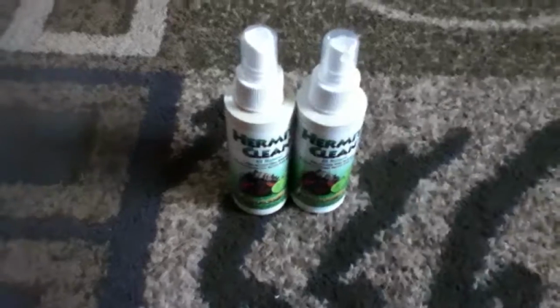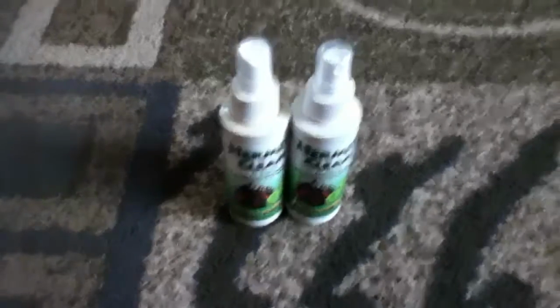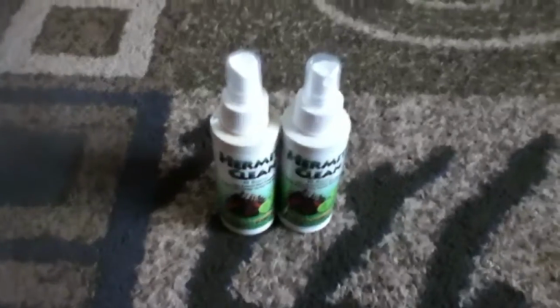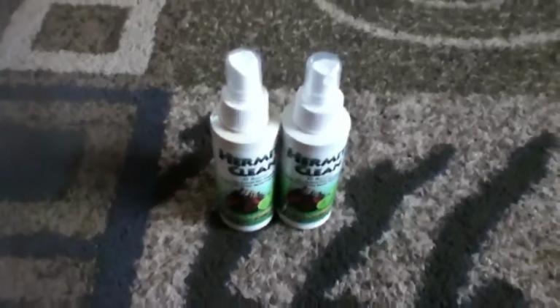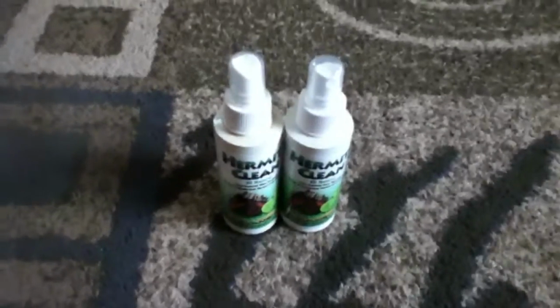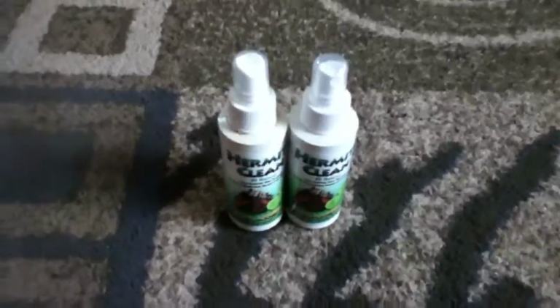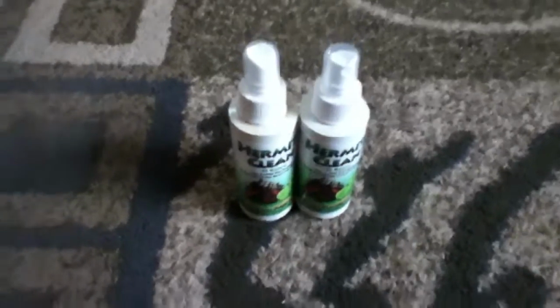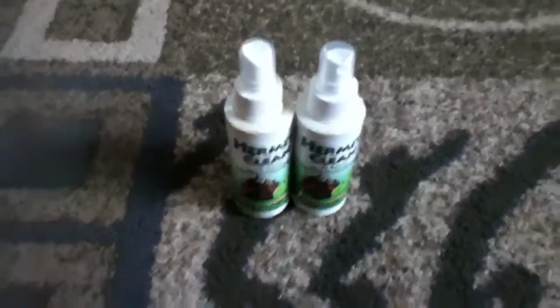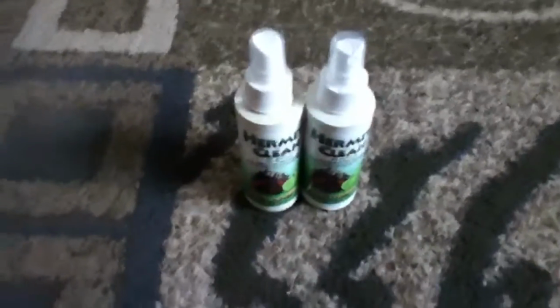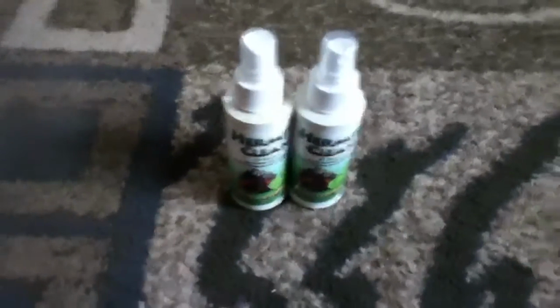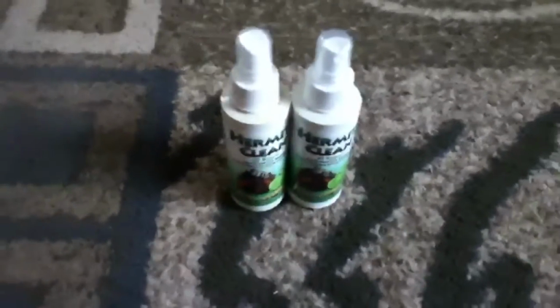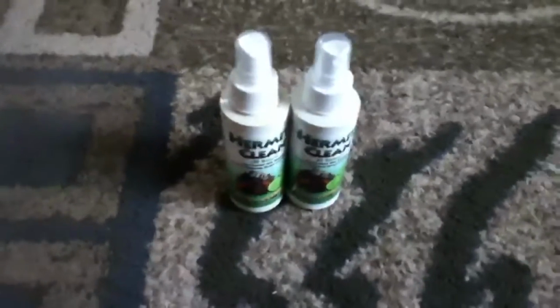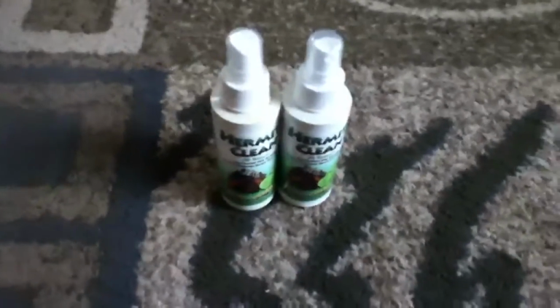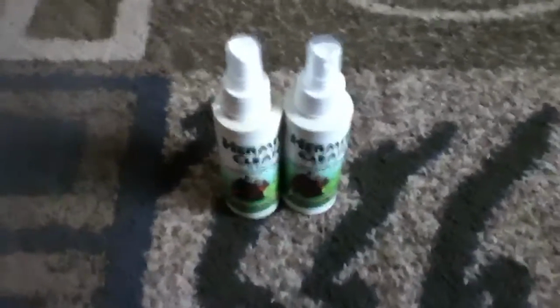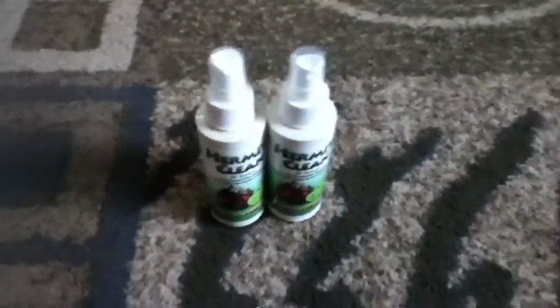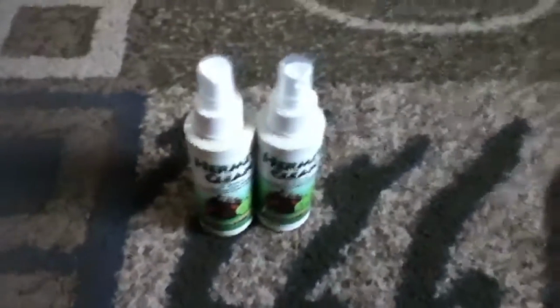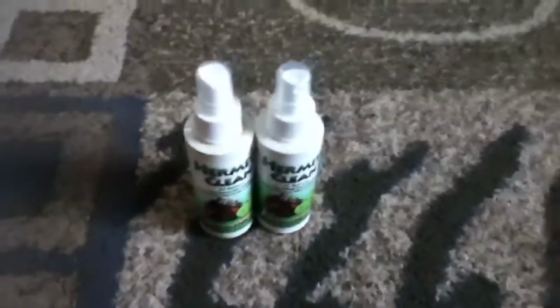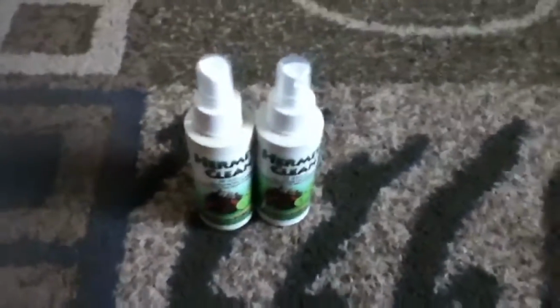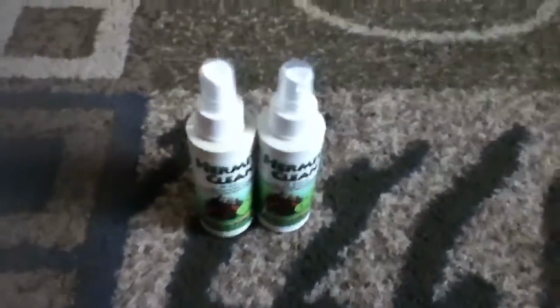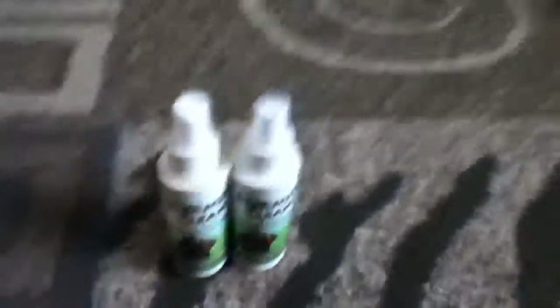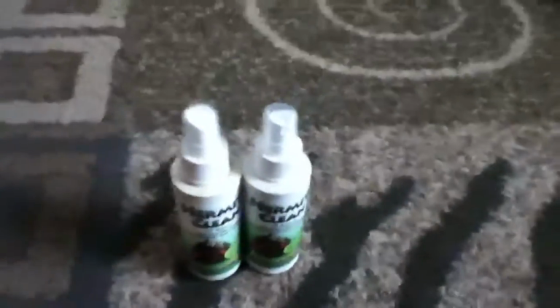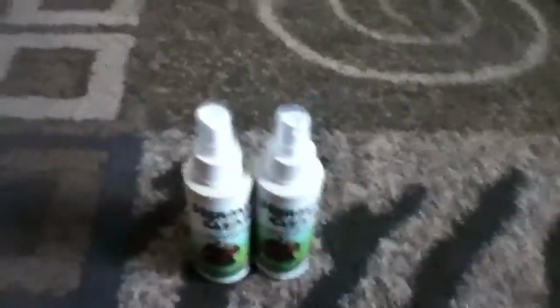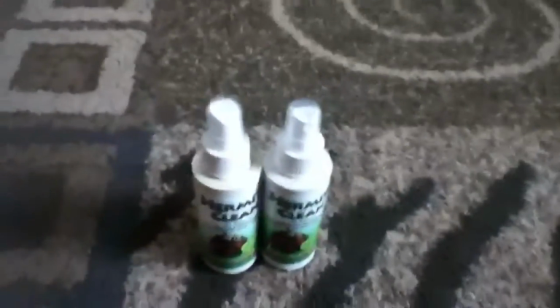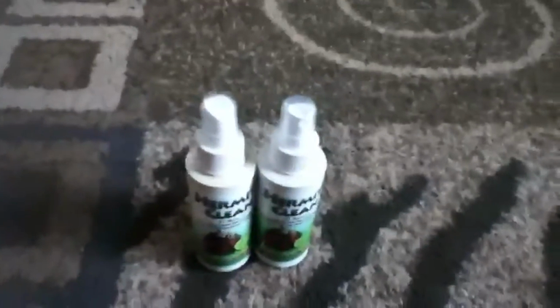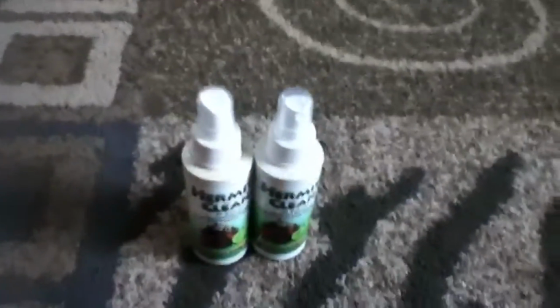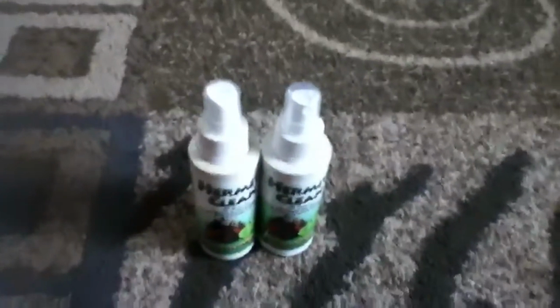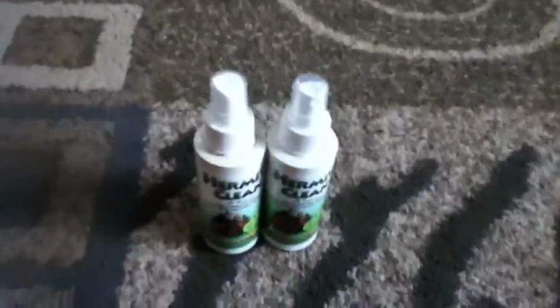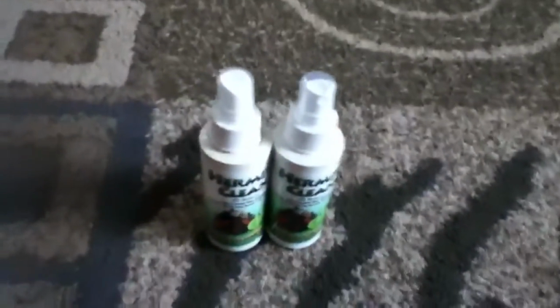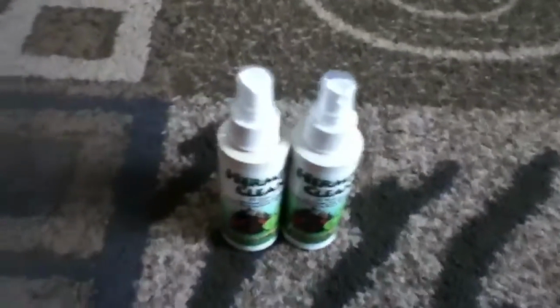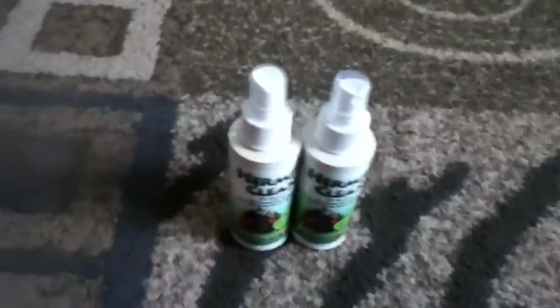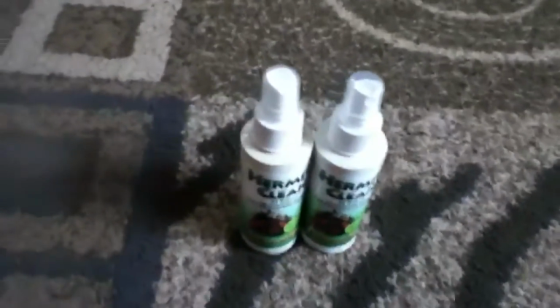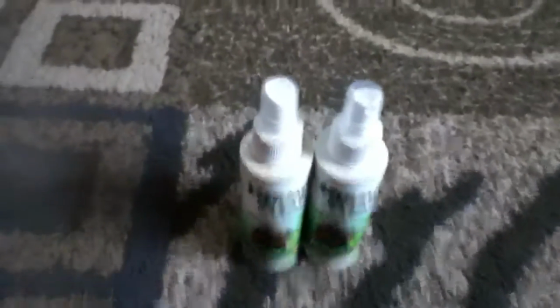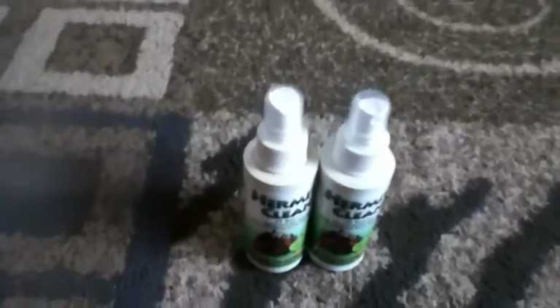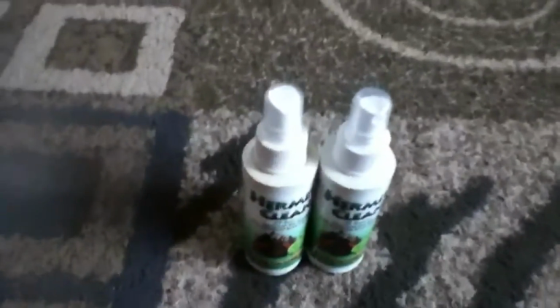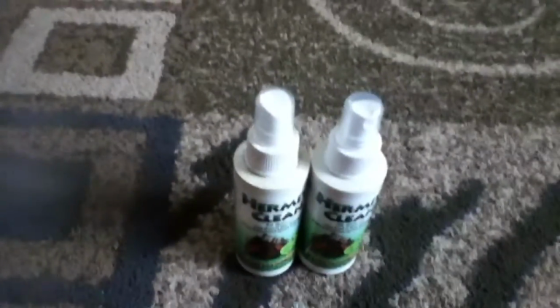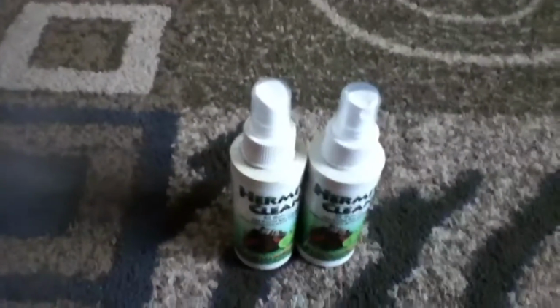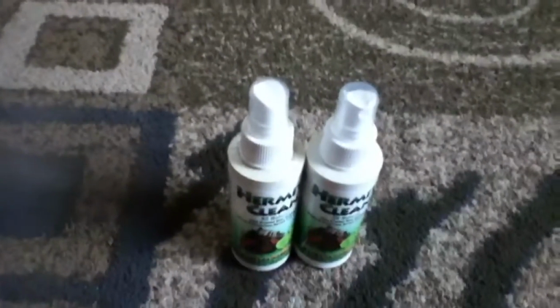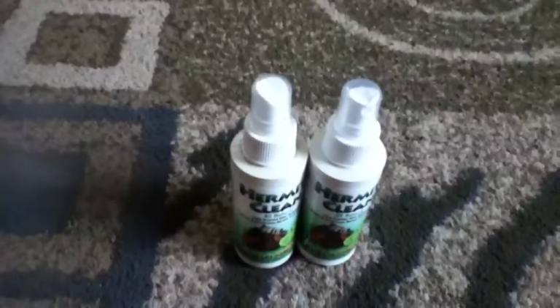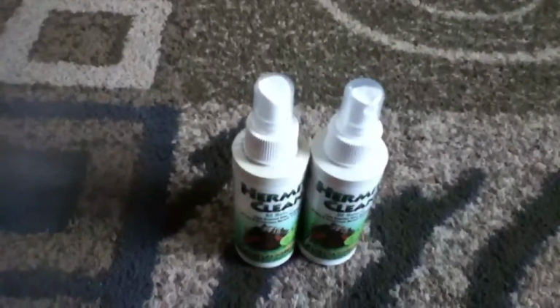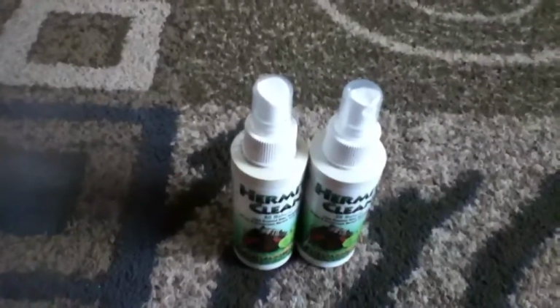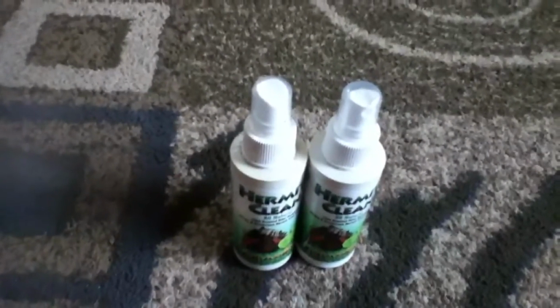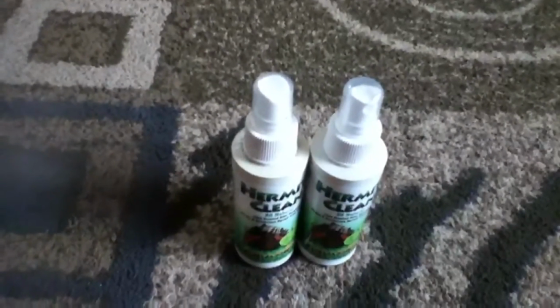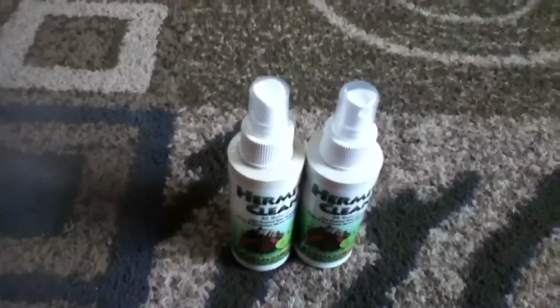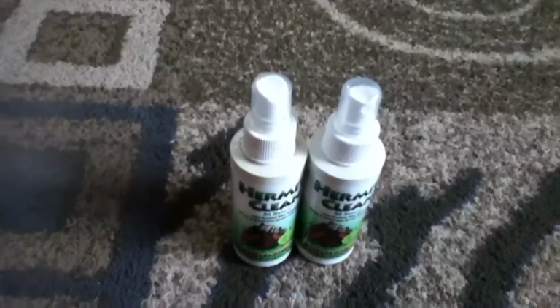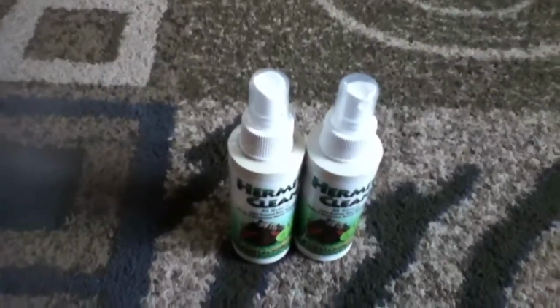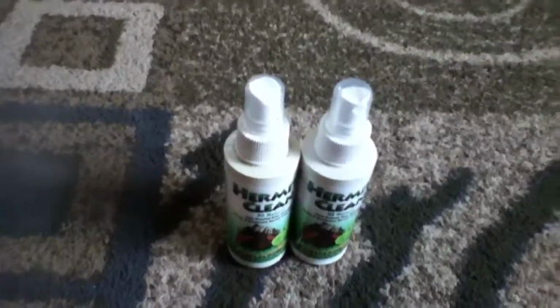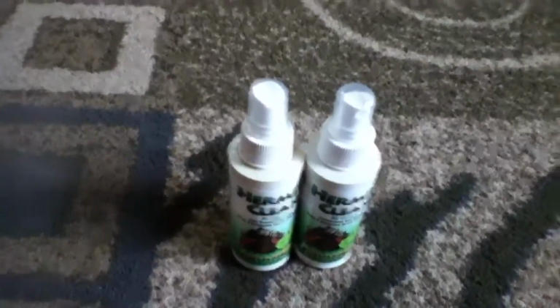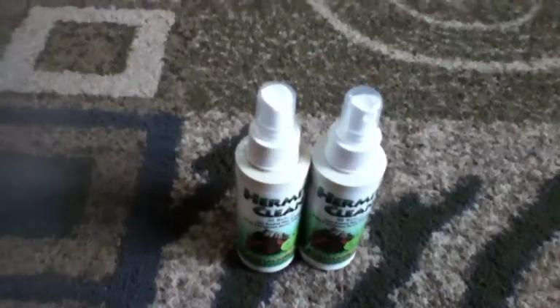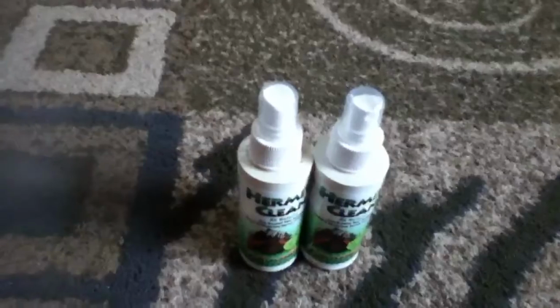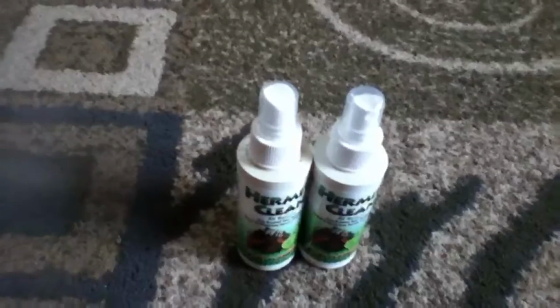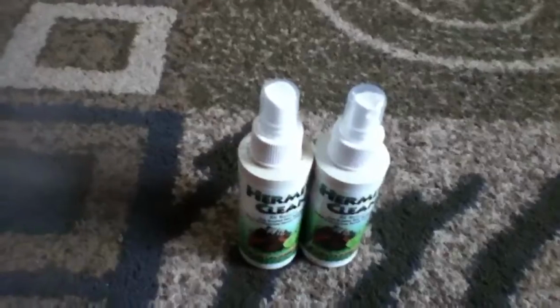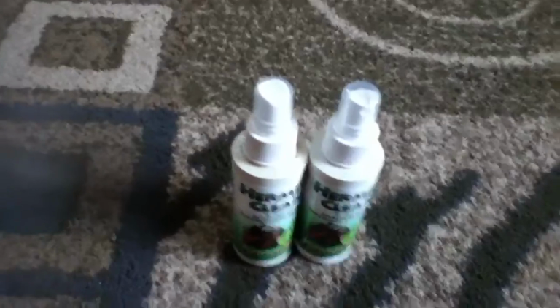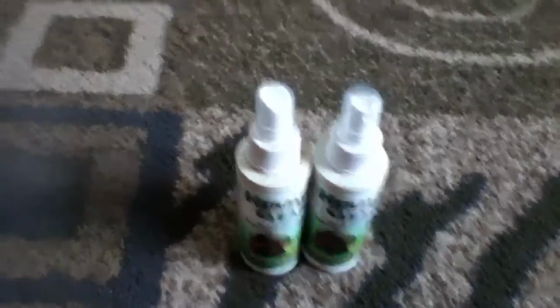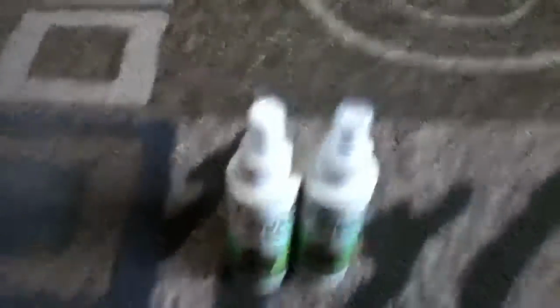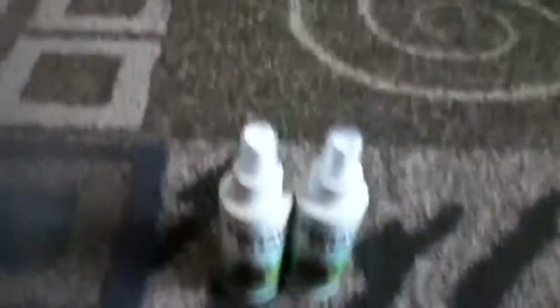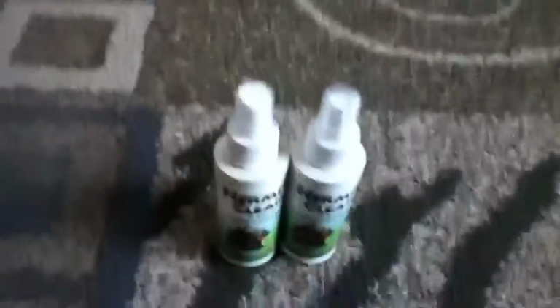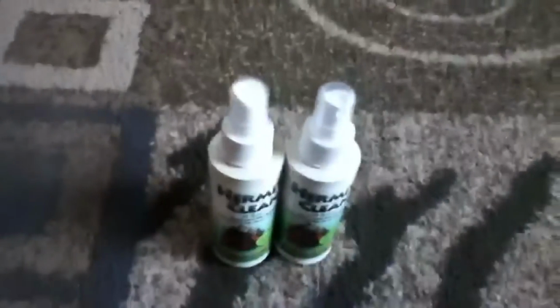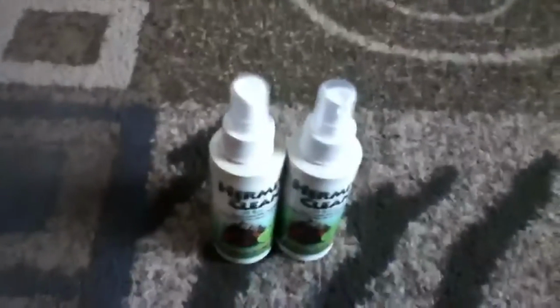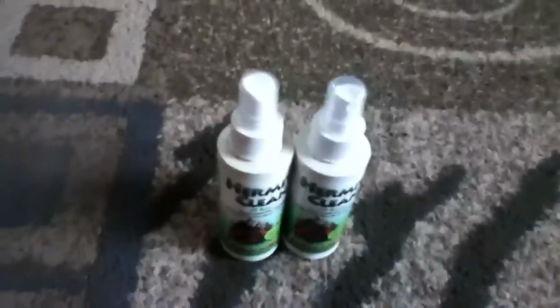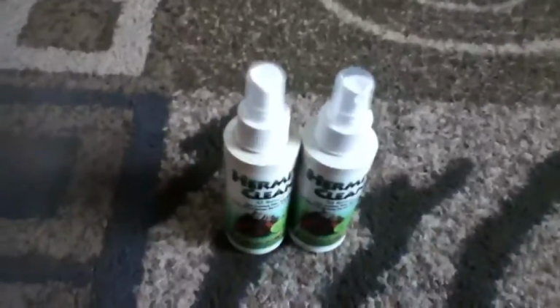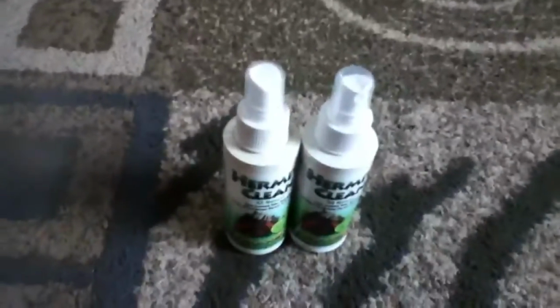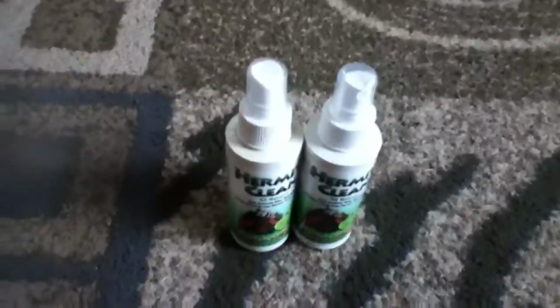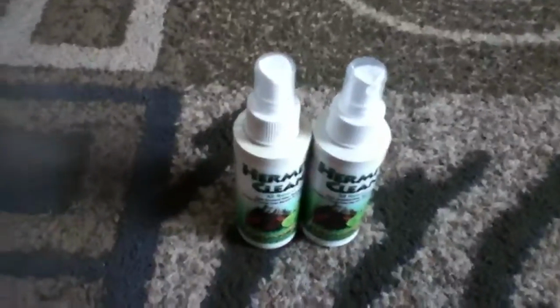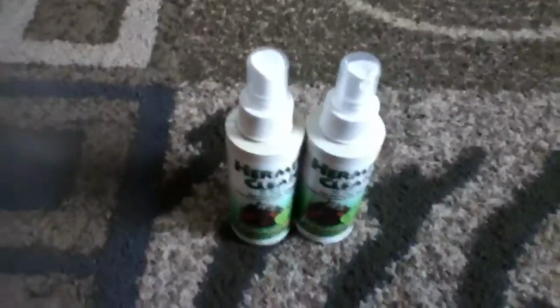Hey, what's up guys, this is Herbica11. Basically, the video we're going to be doing today is how to clean your Crabbitite.